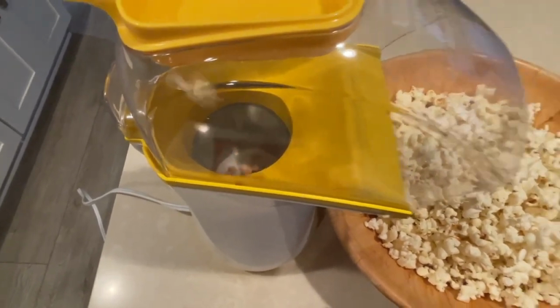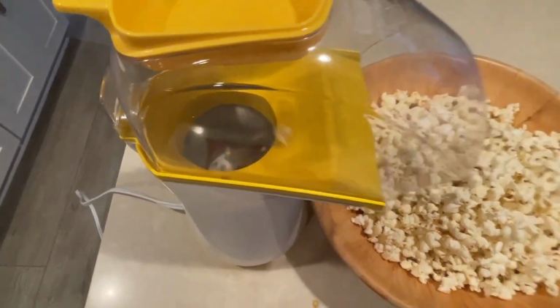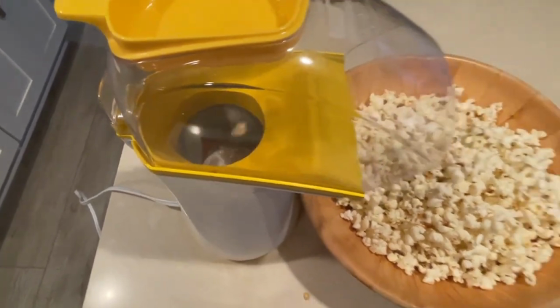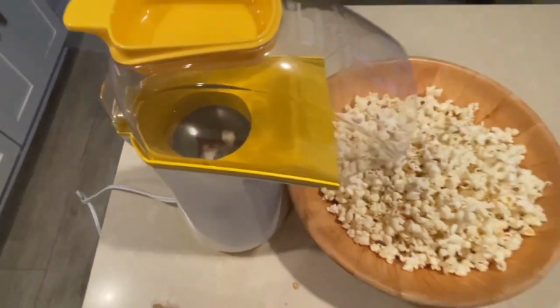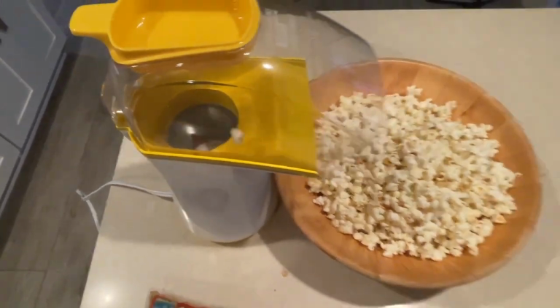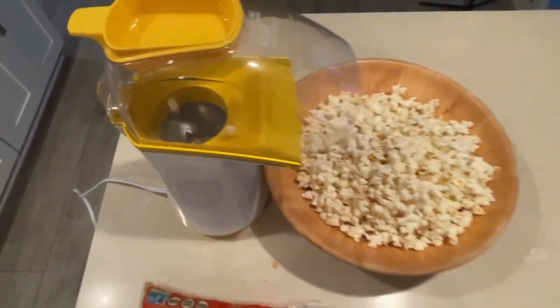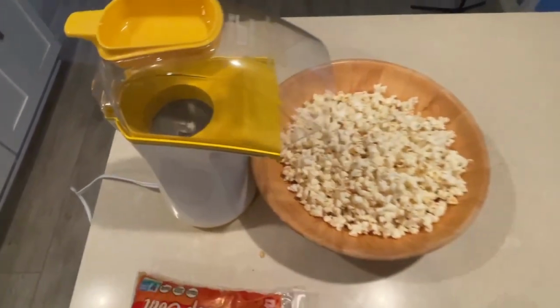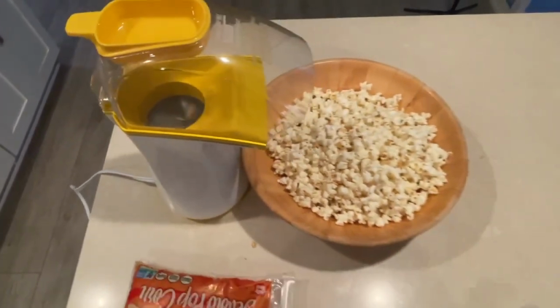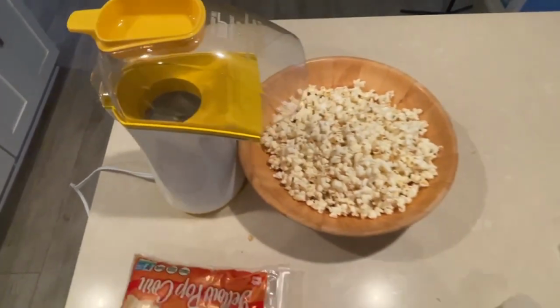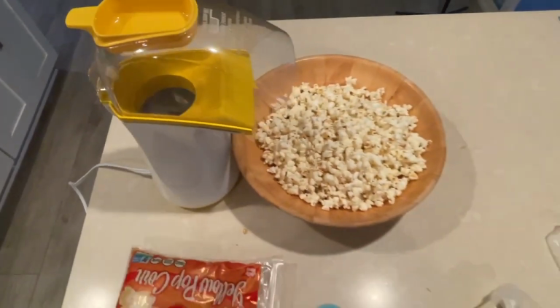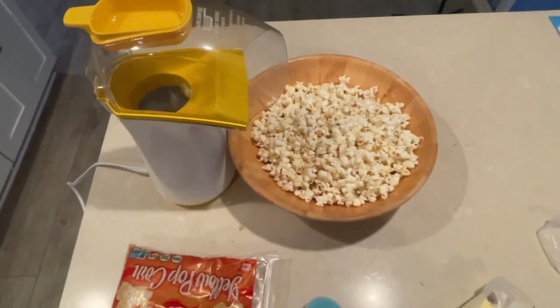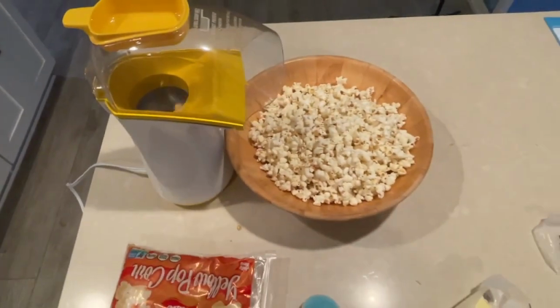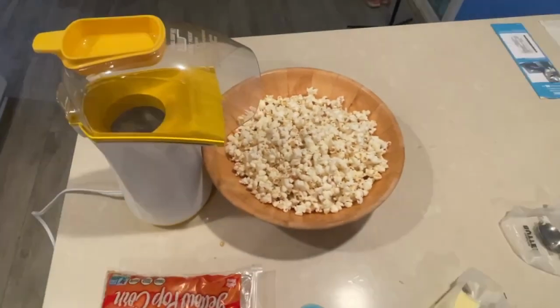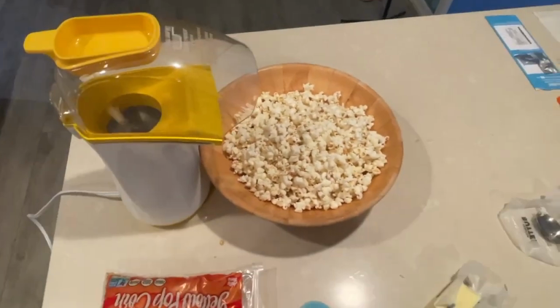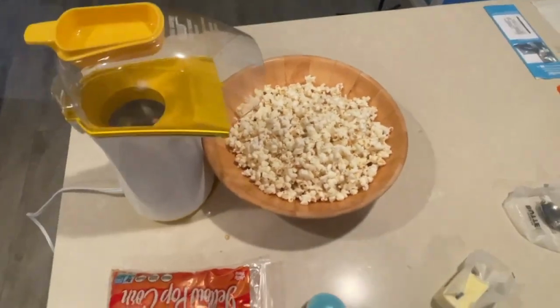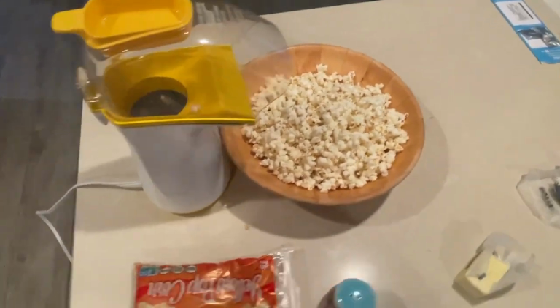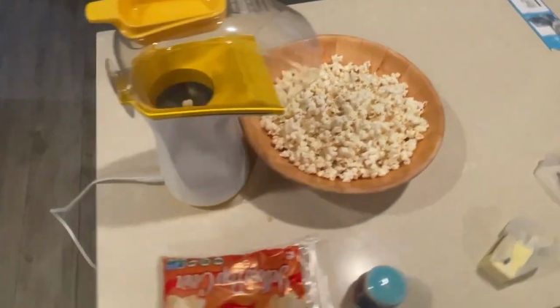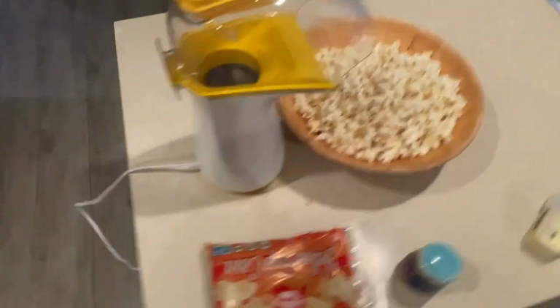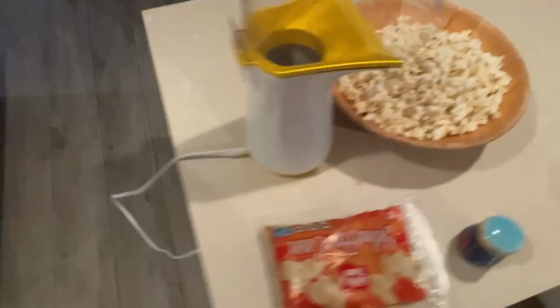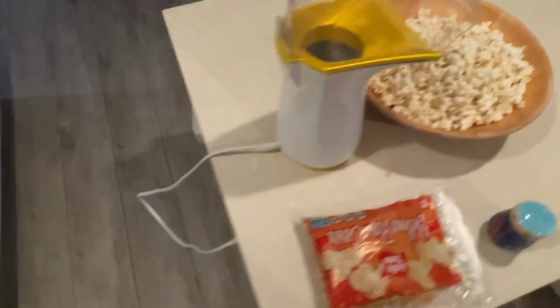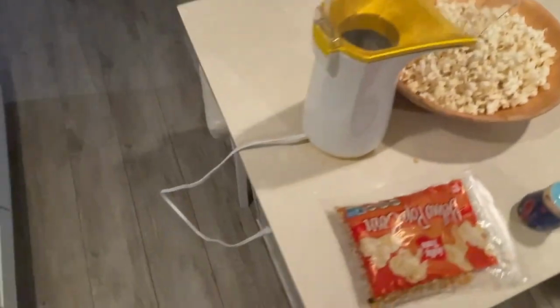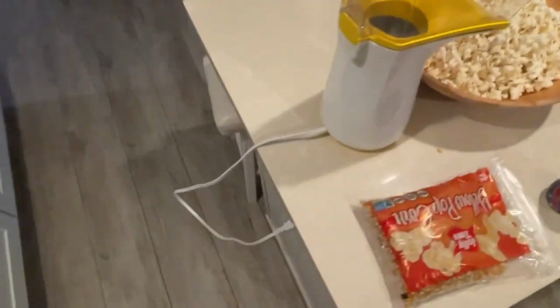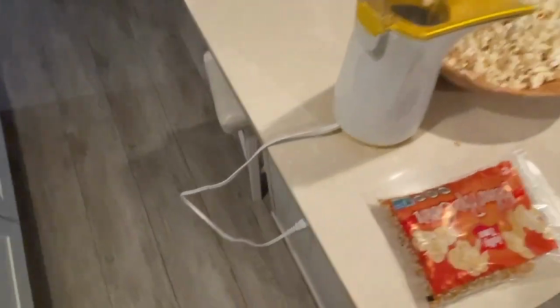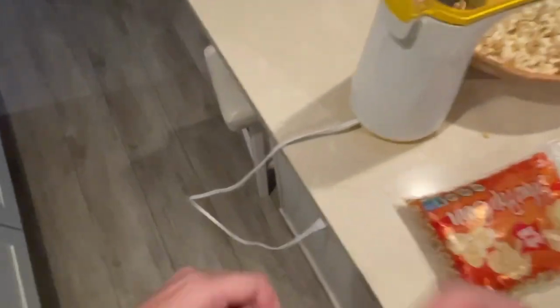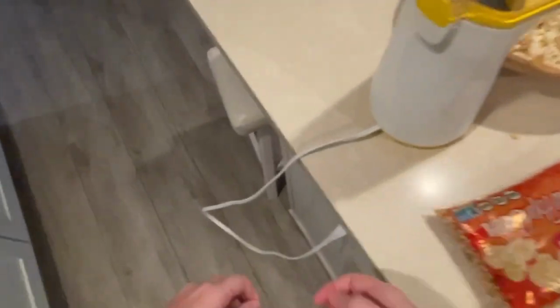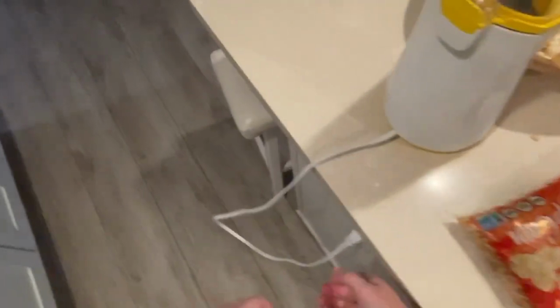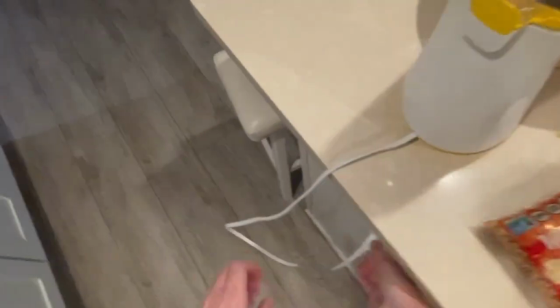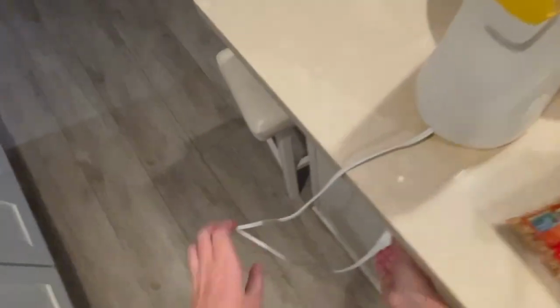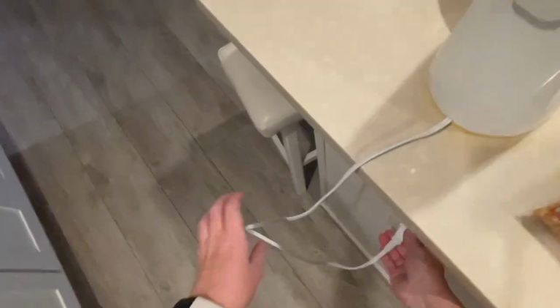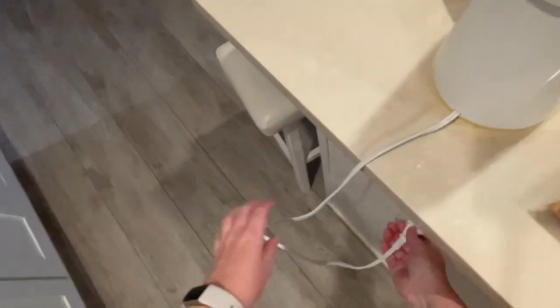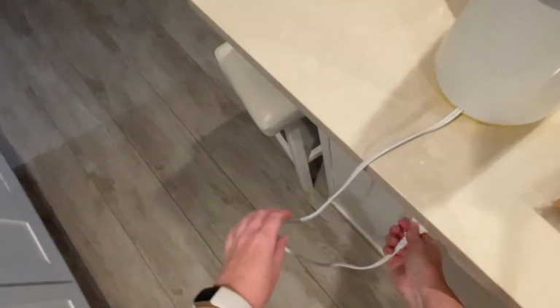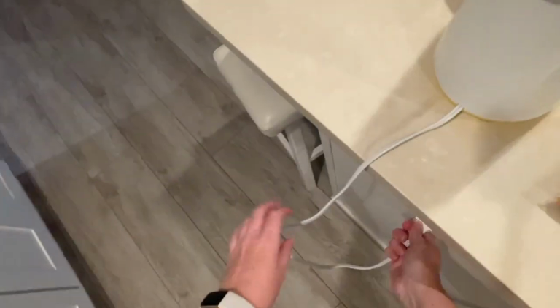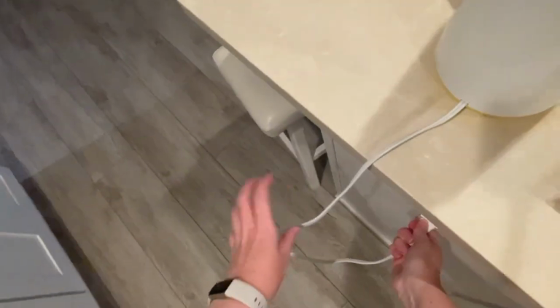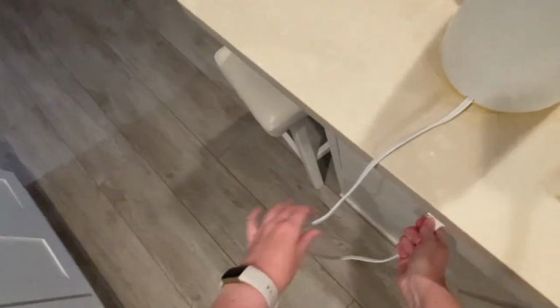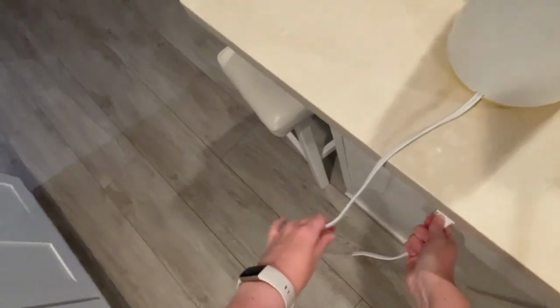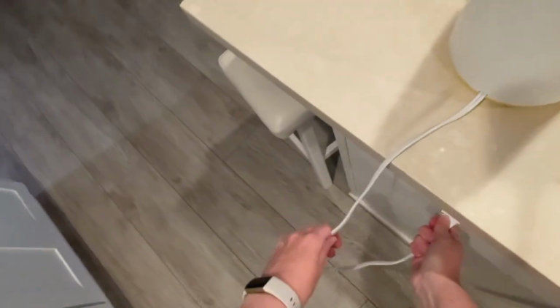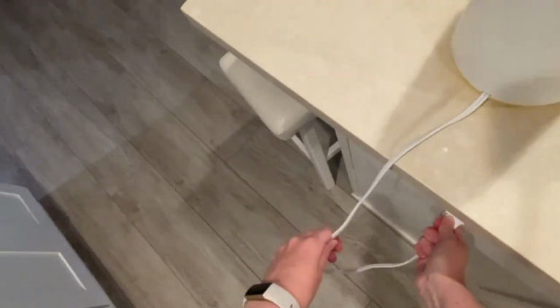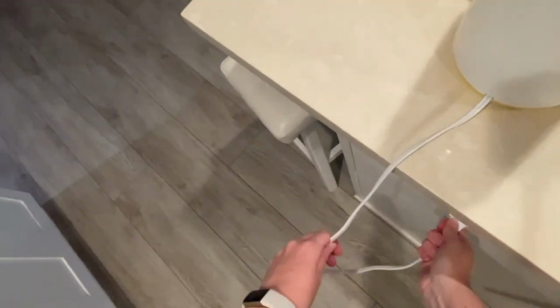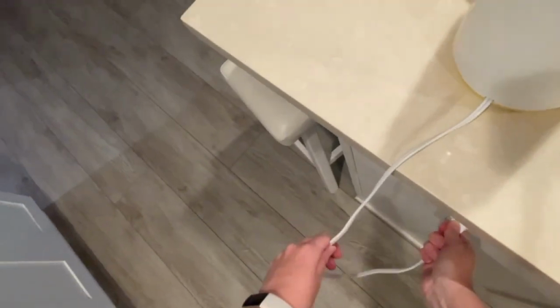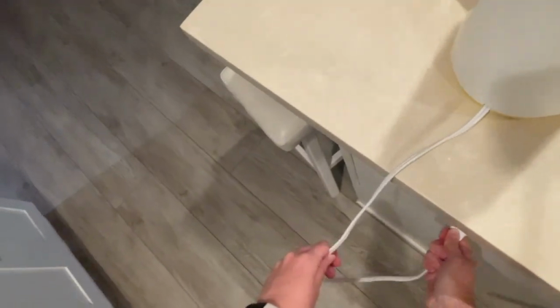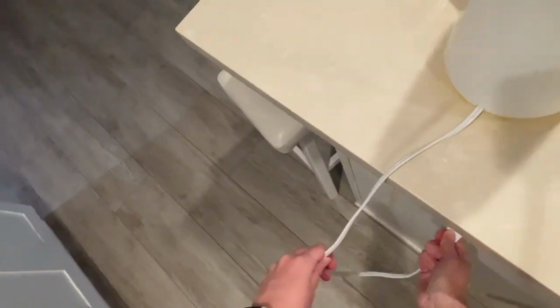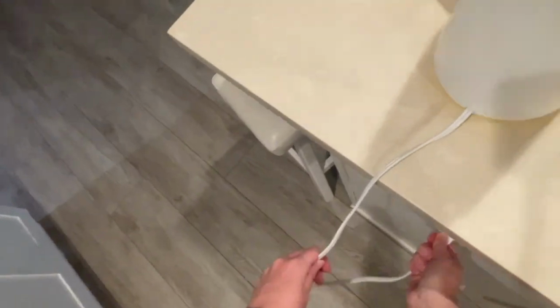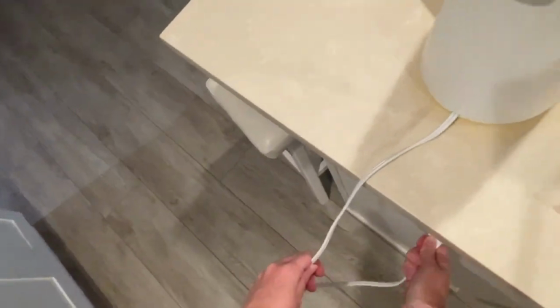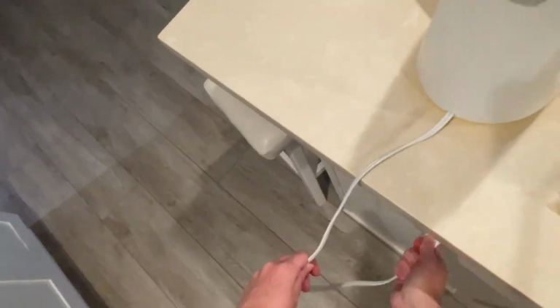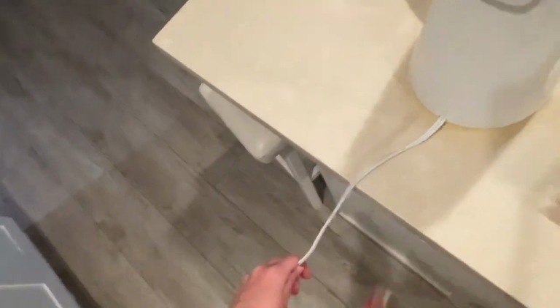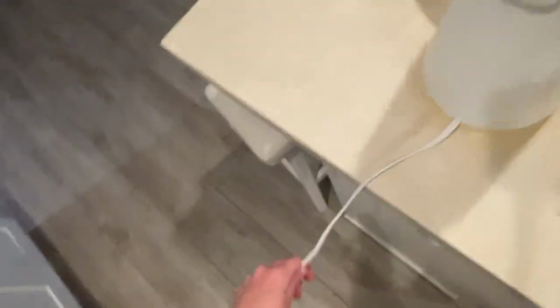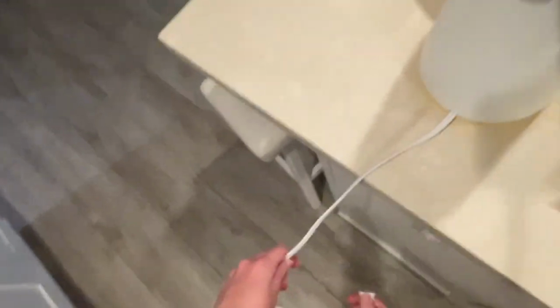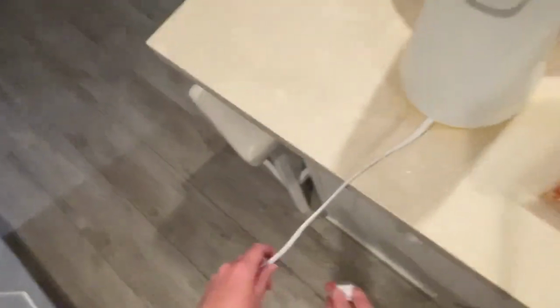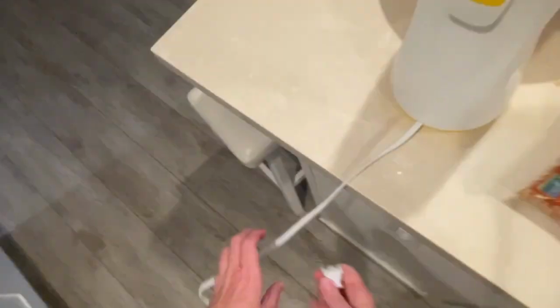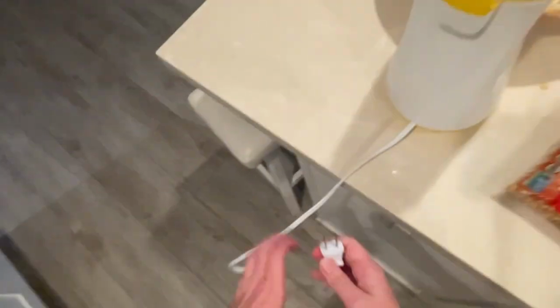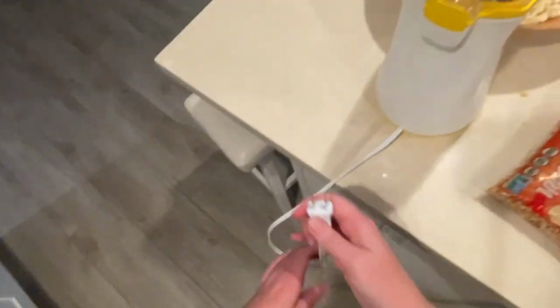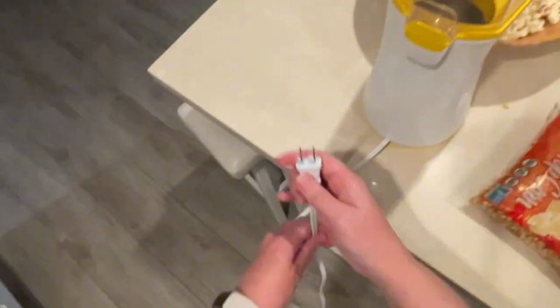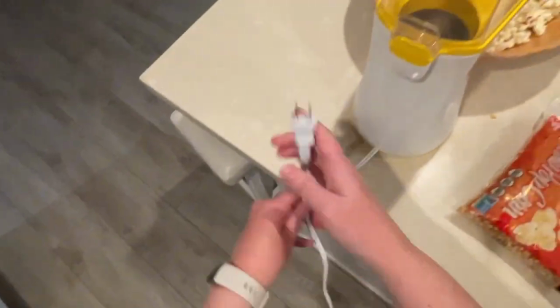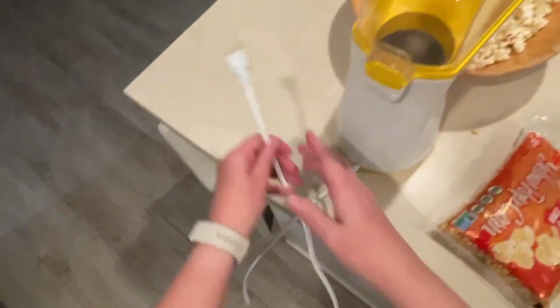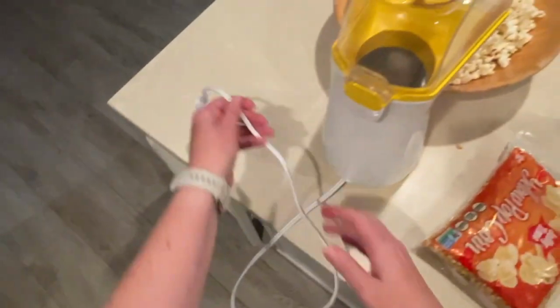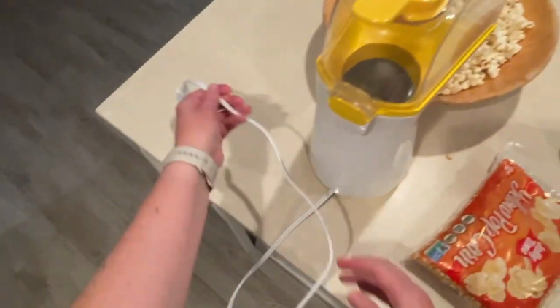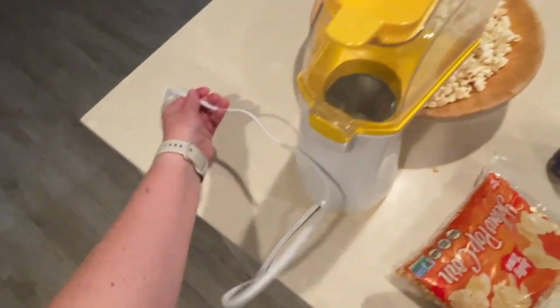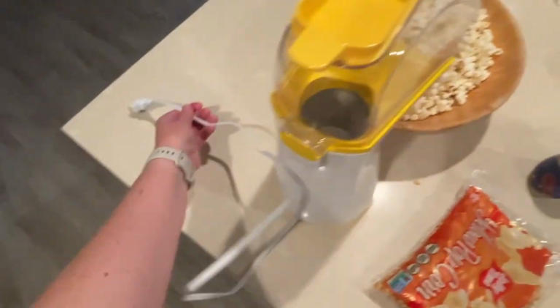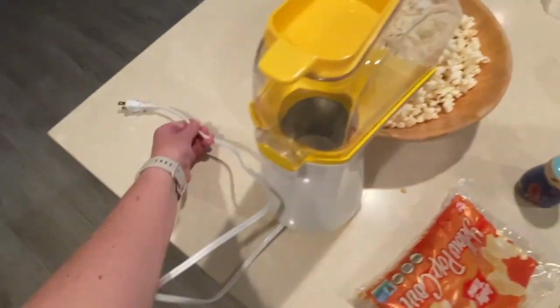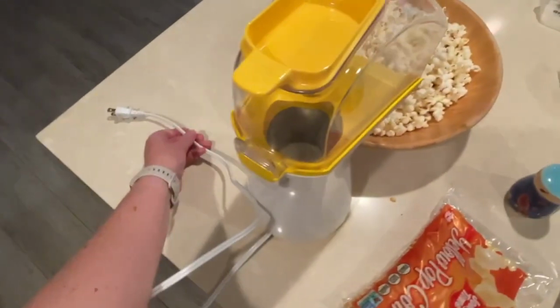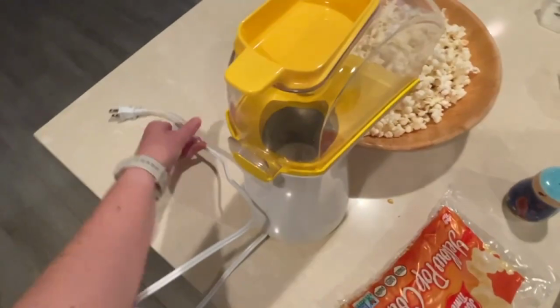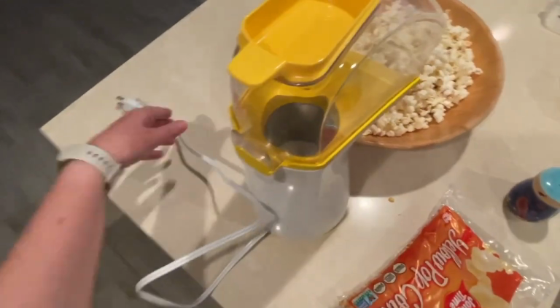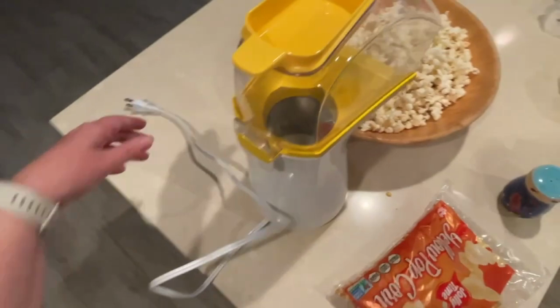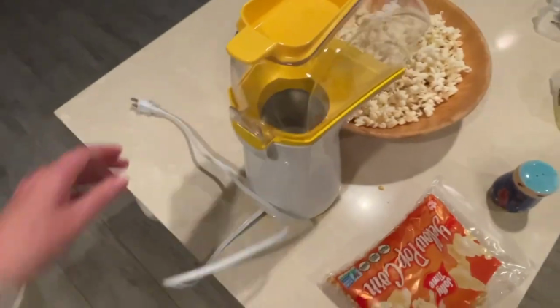There will be a few remaining kernels that don't end up popping, but not too many. To stop the maker you just unplug it.